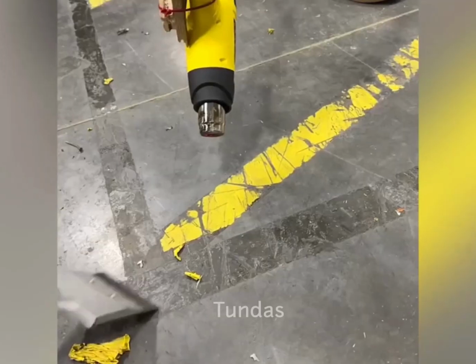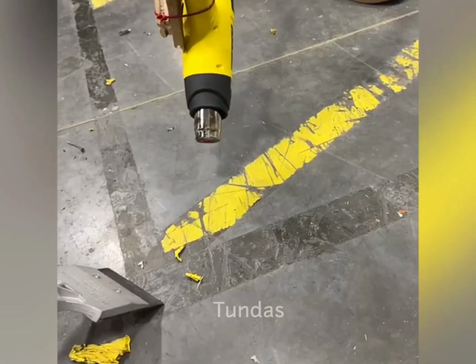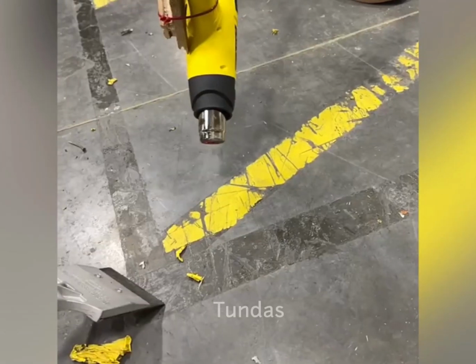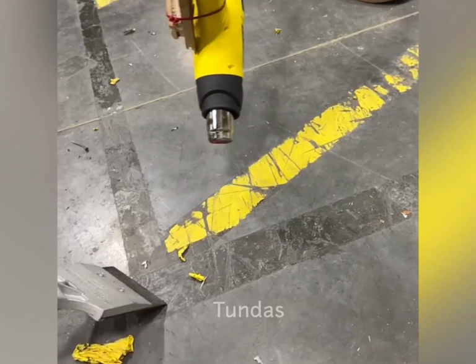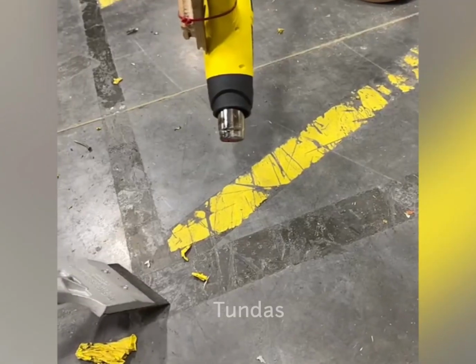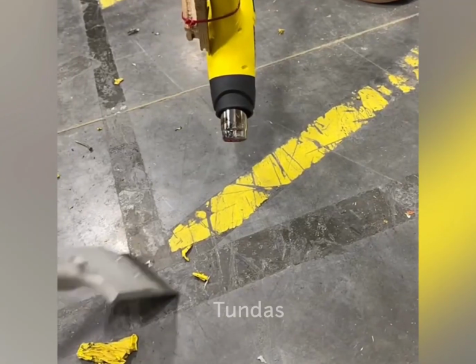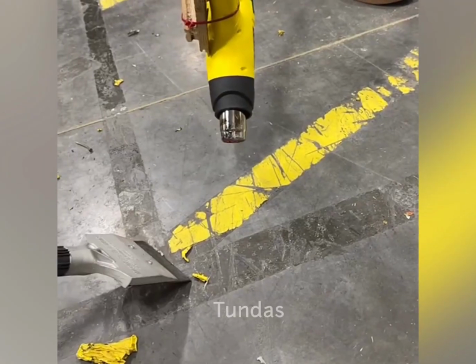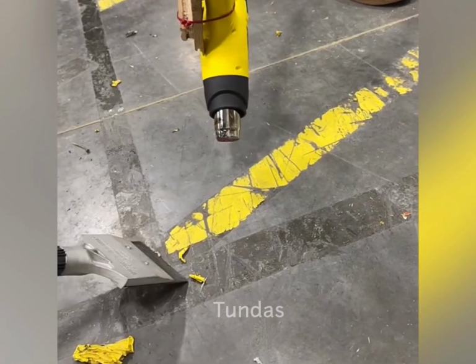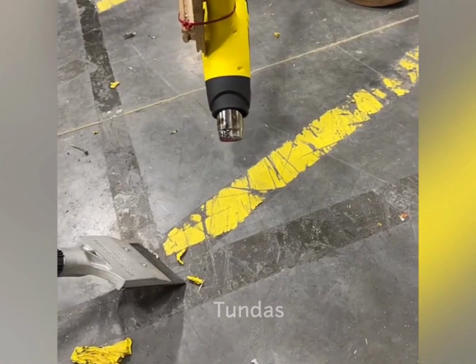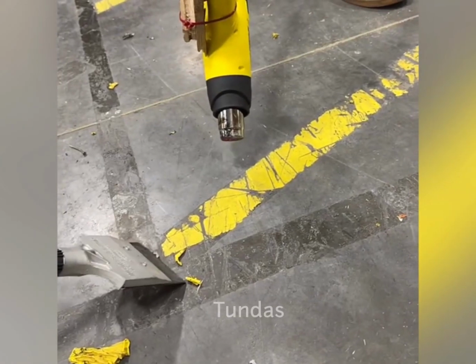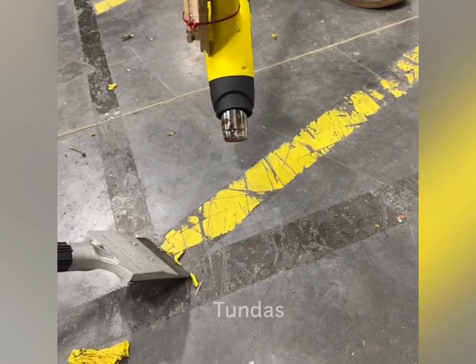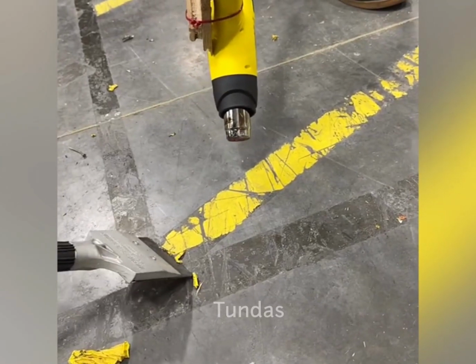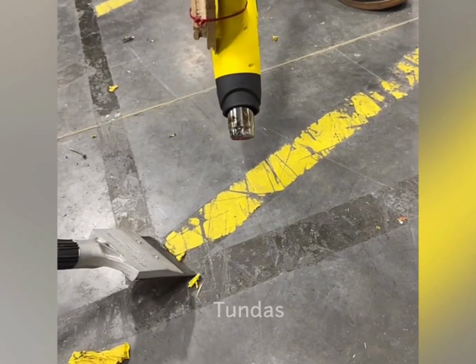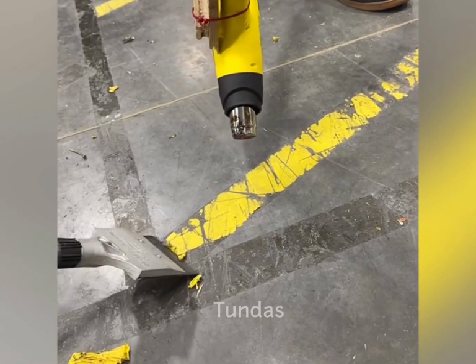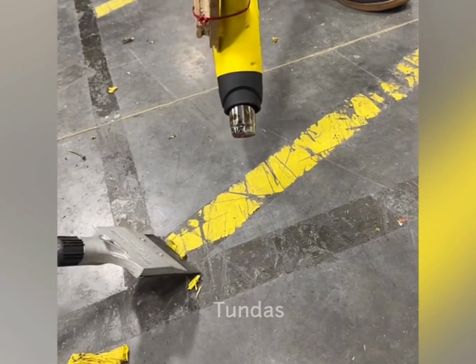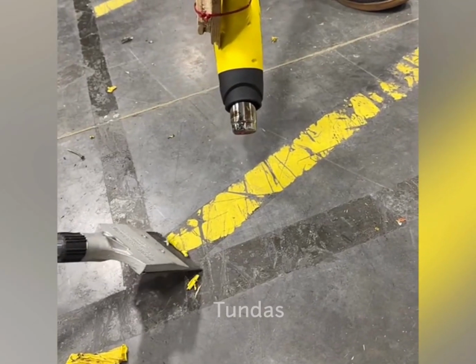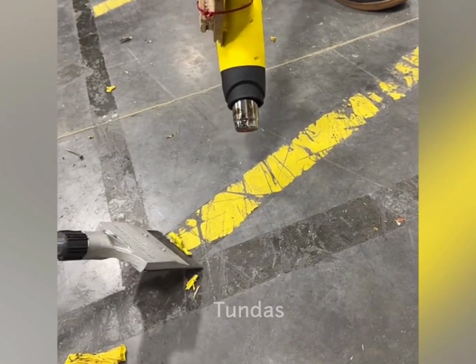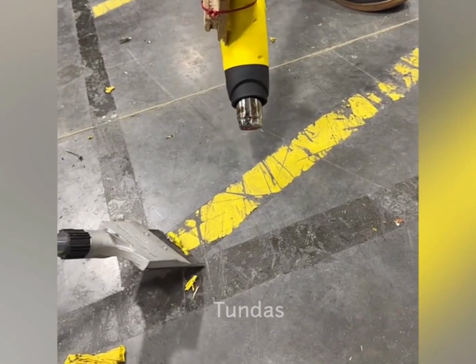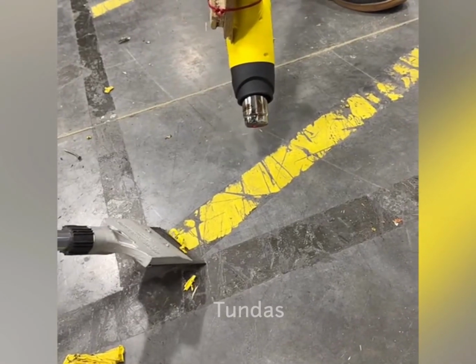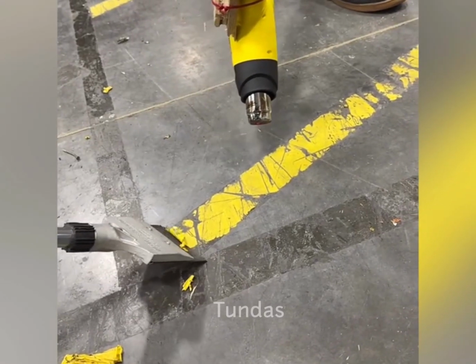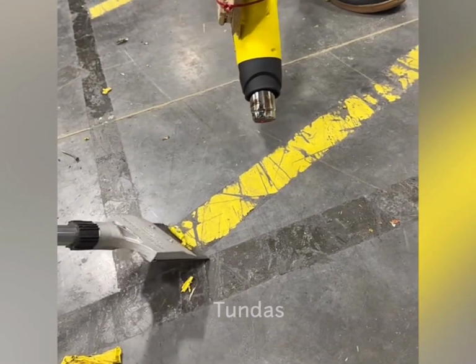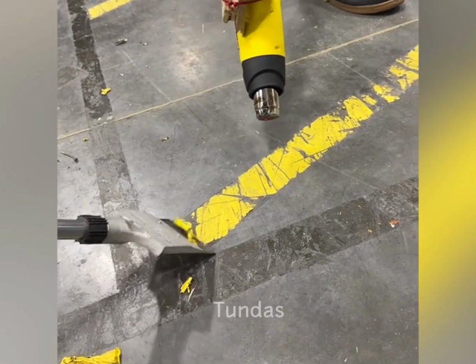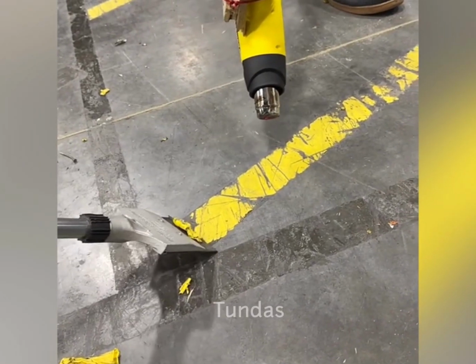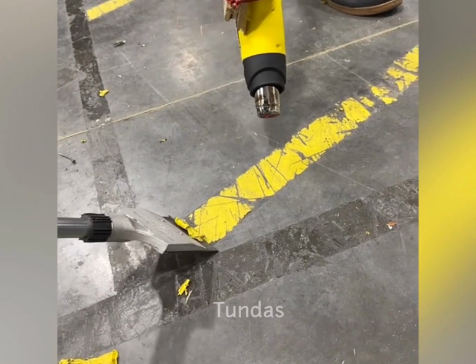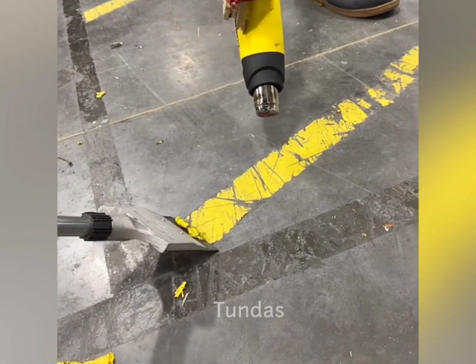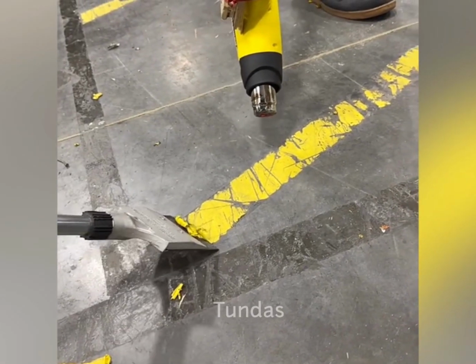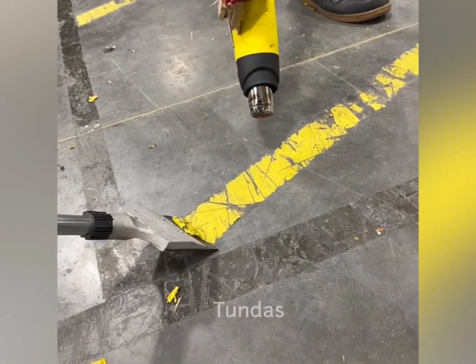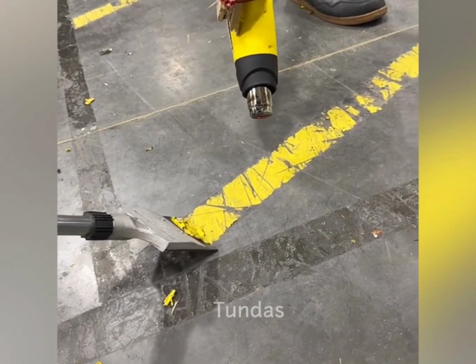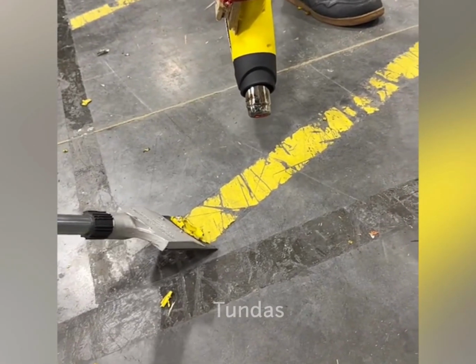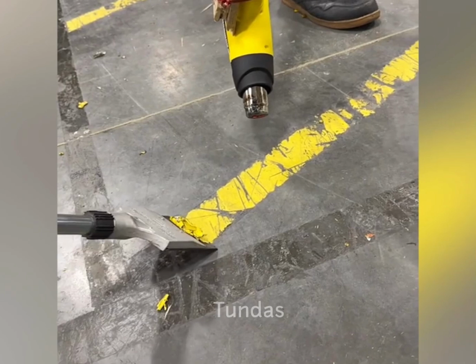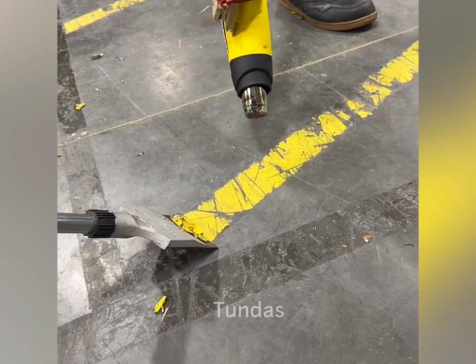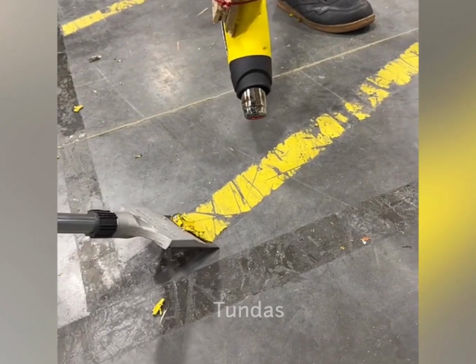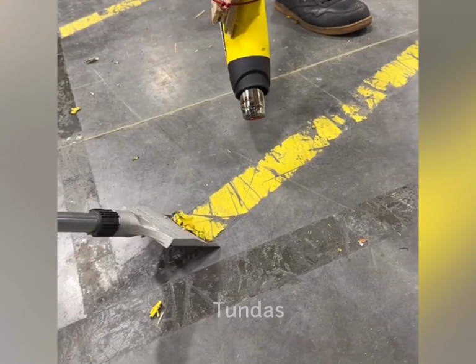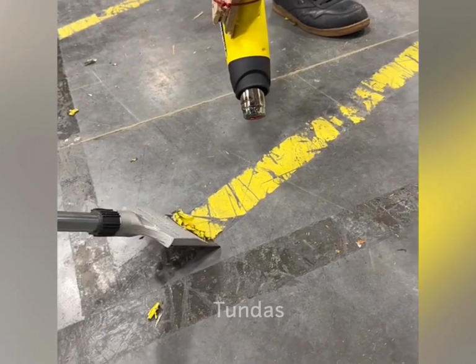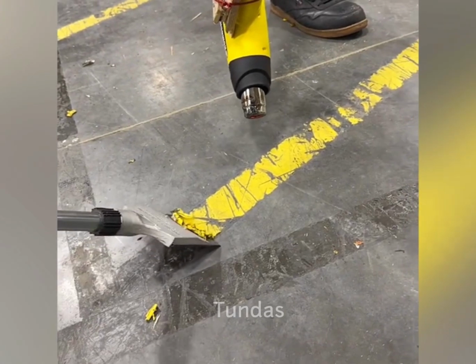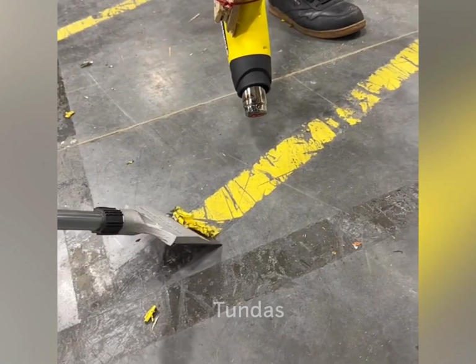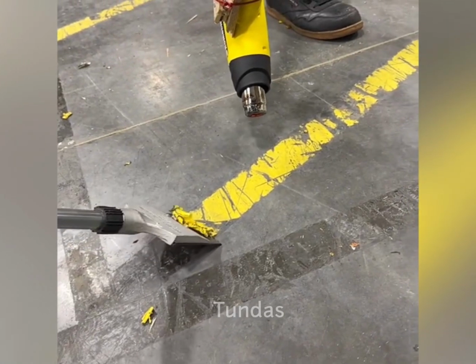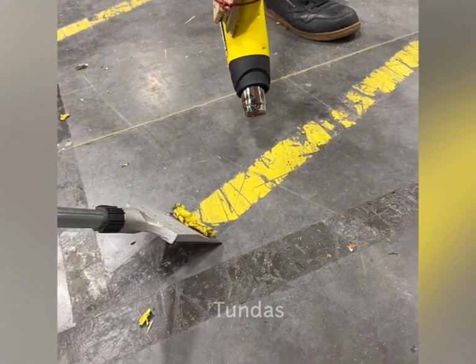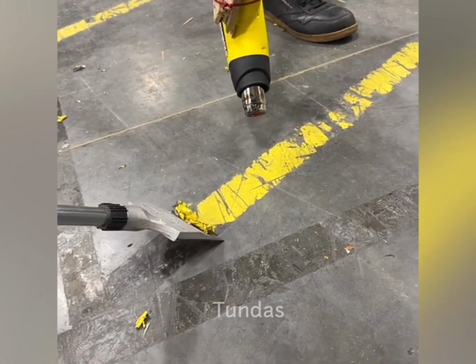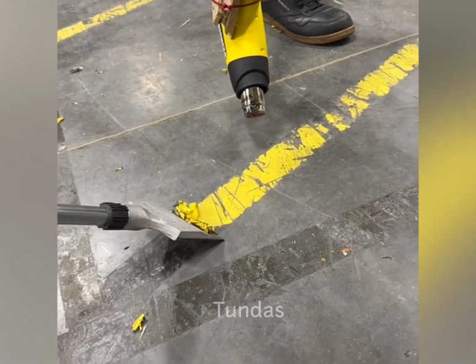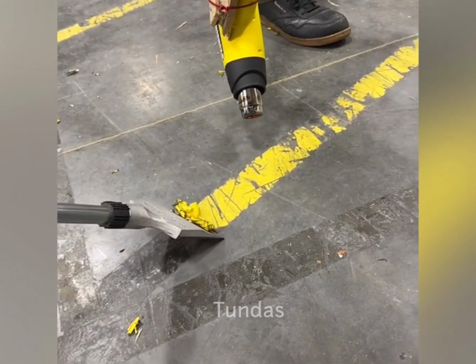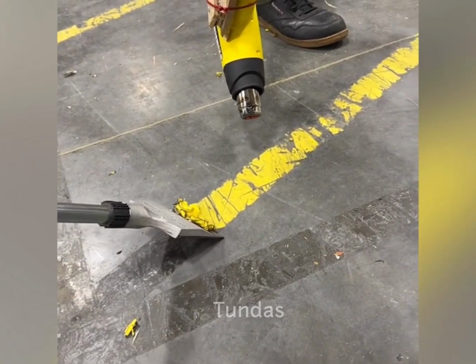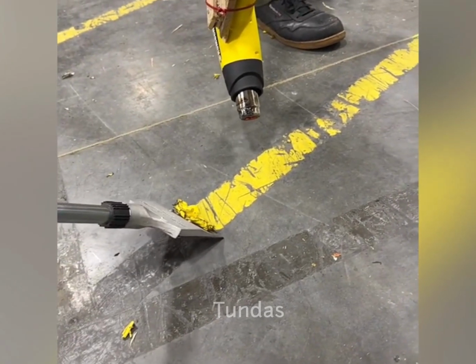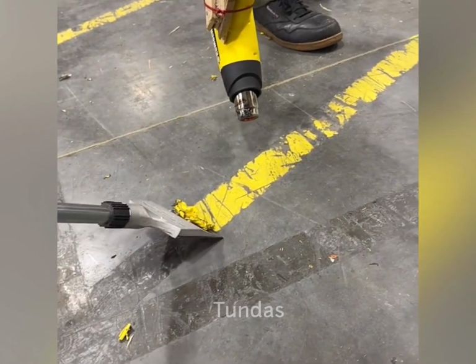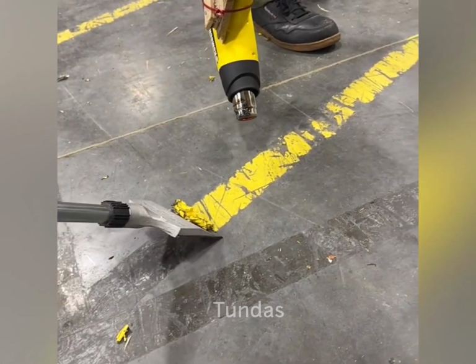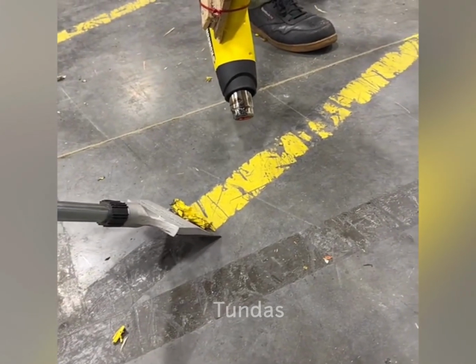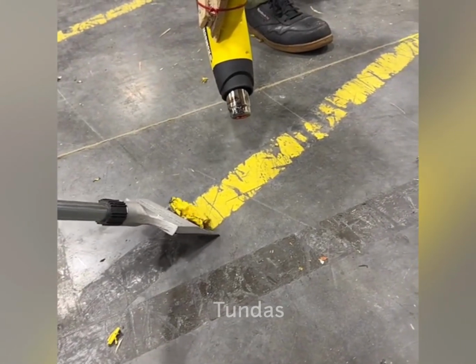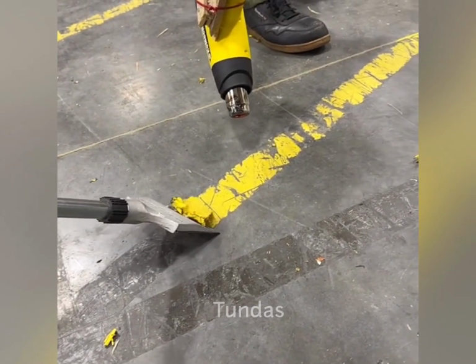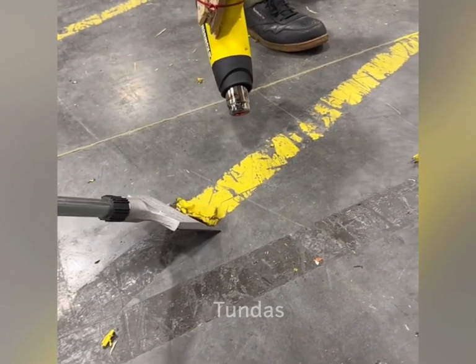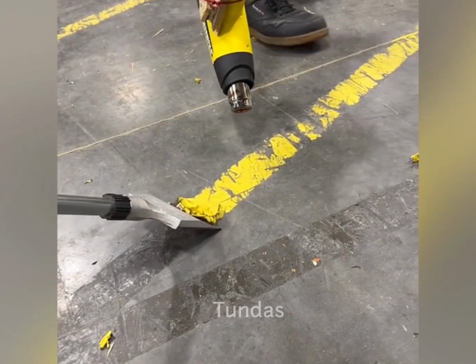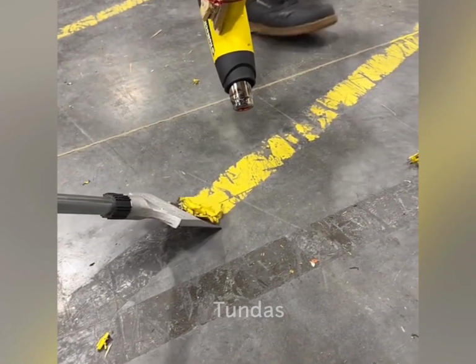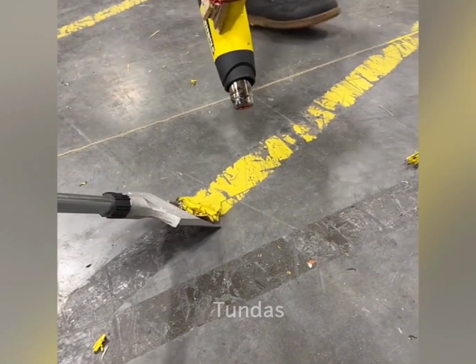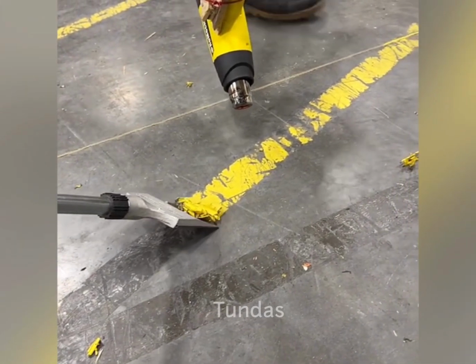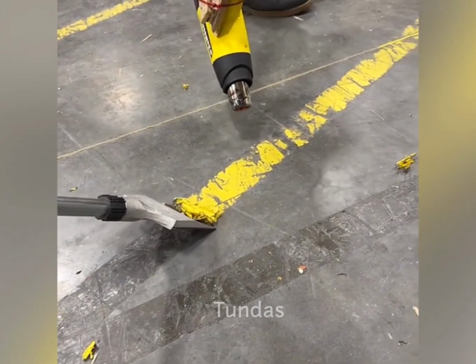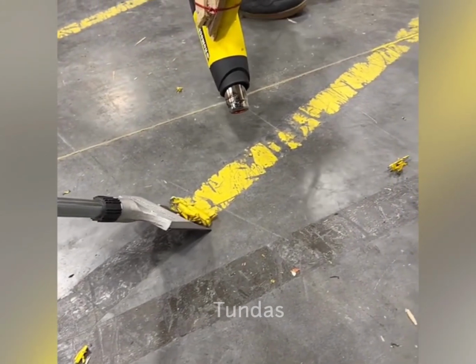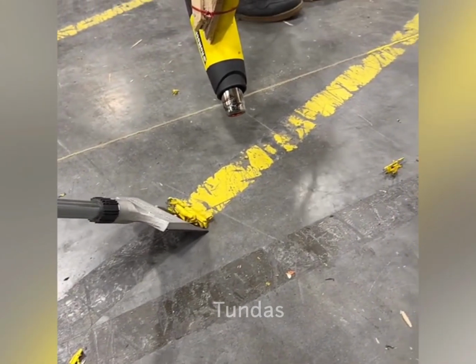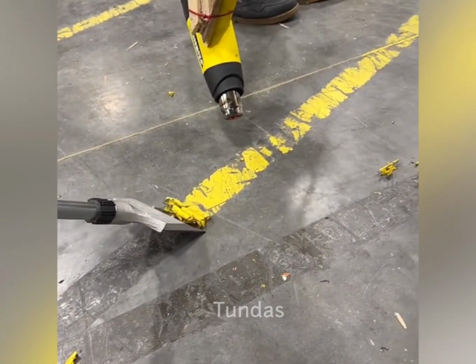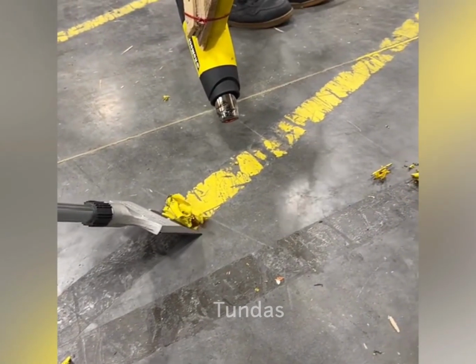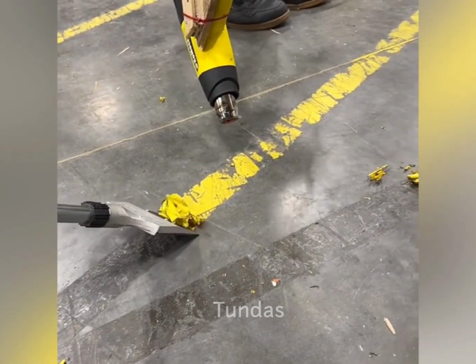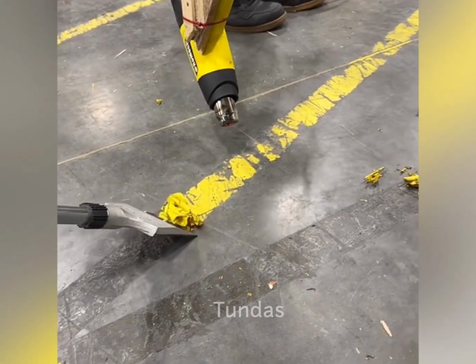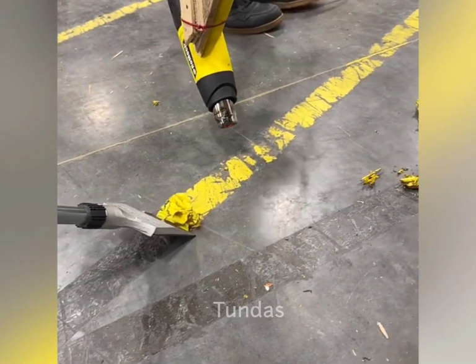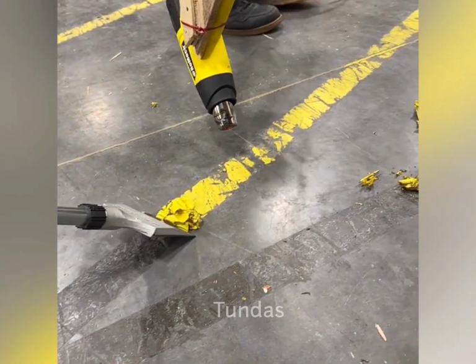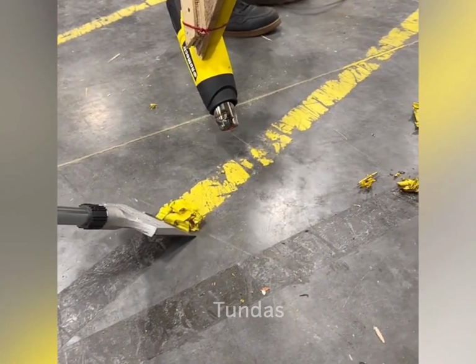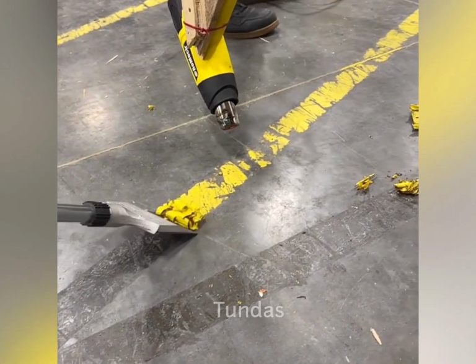To carefully and easily remove the old sticker from the concrete floor, it is heated with an industrial hair dryer.